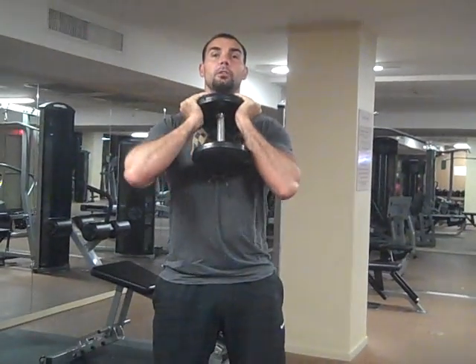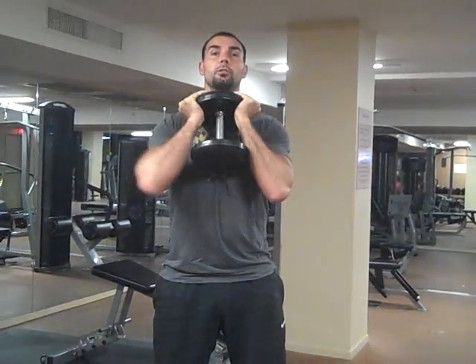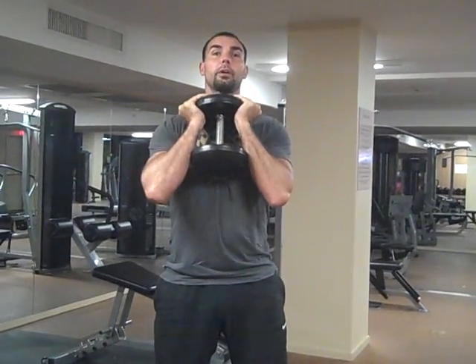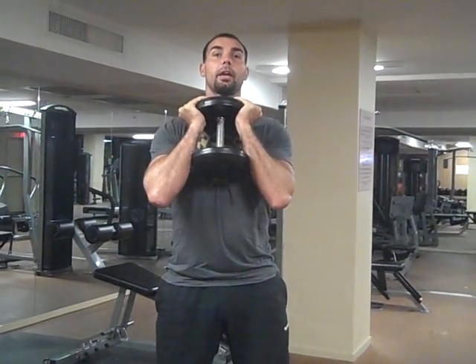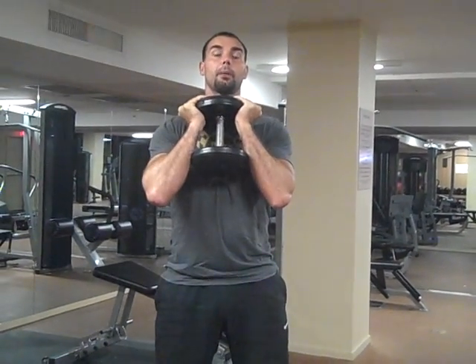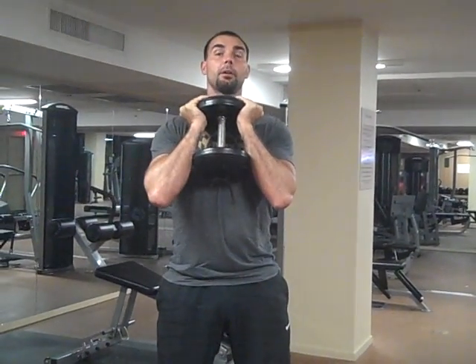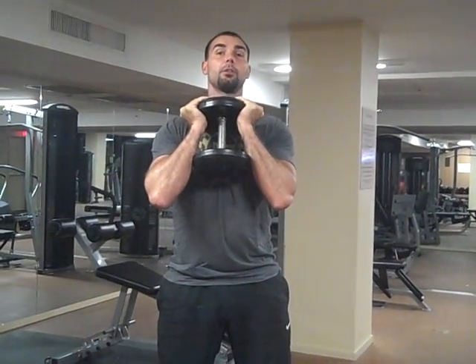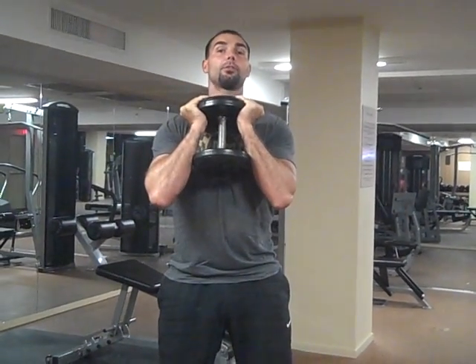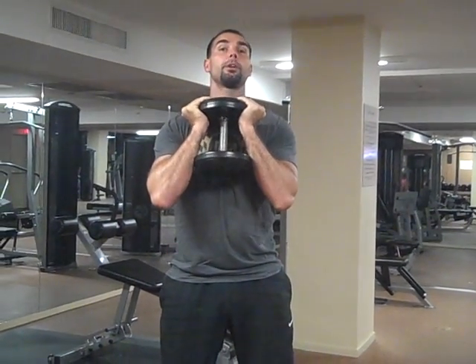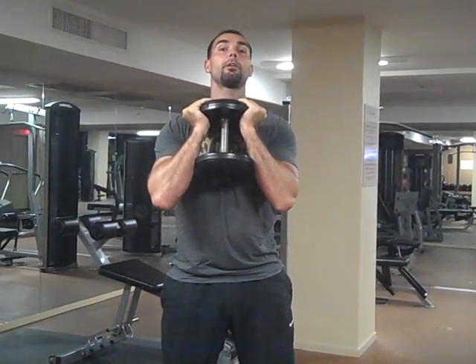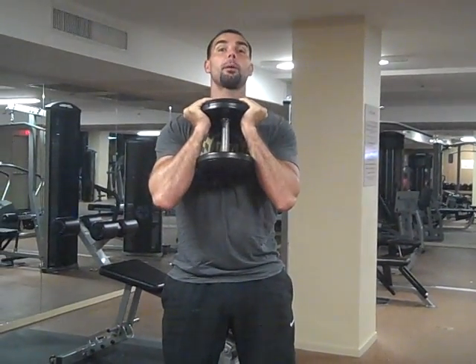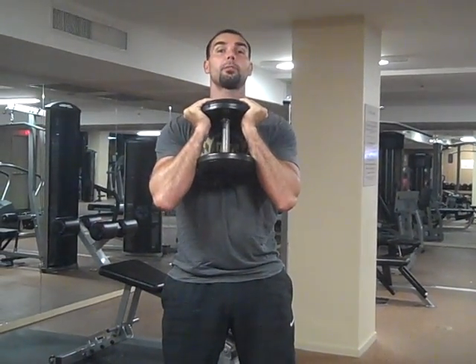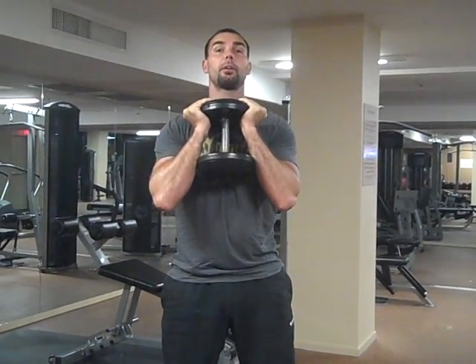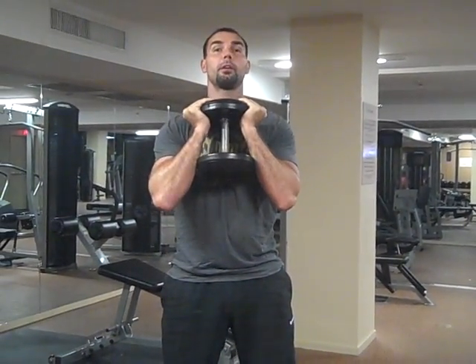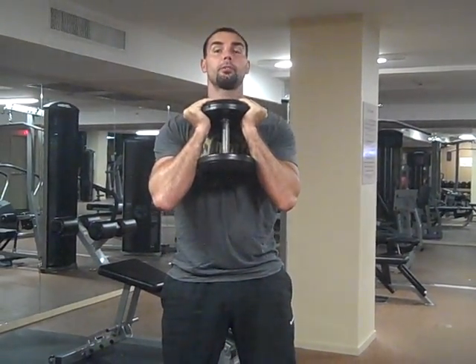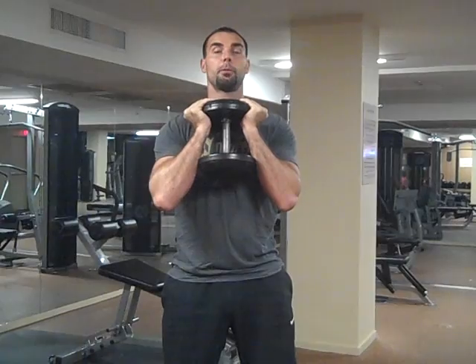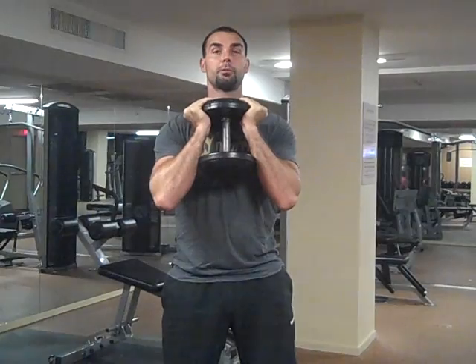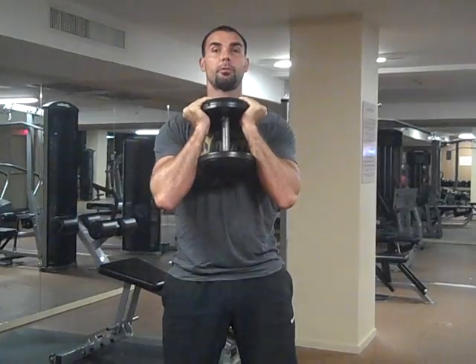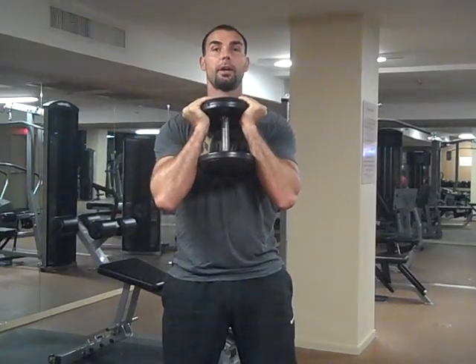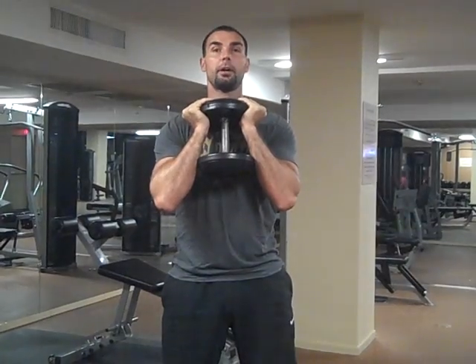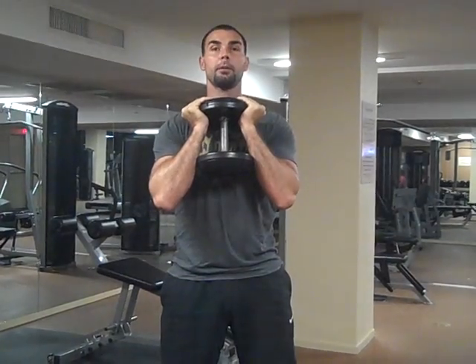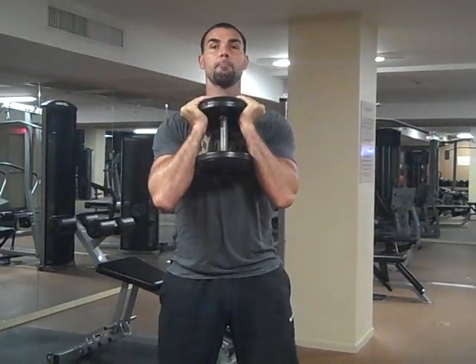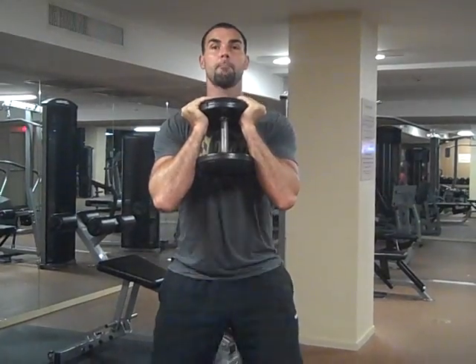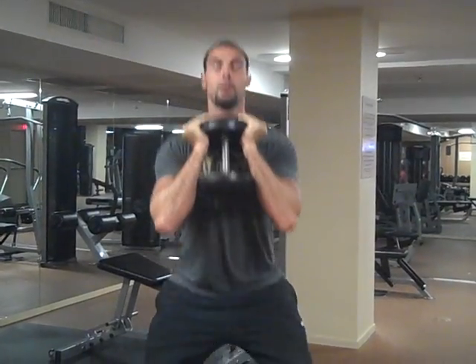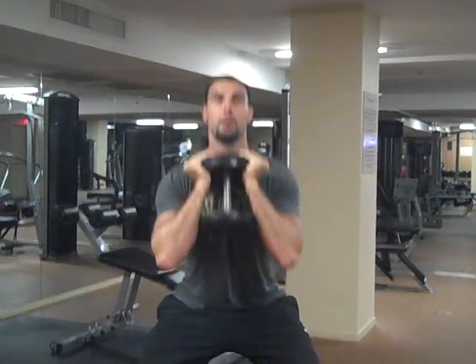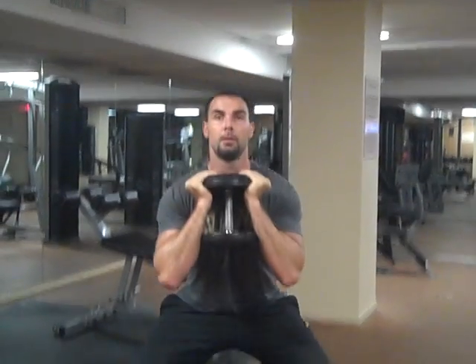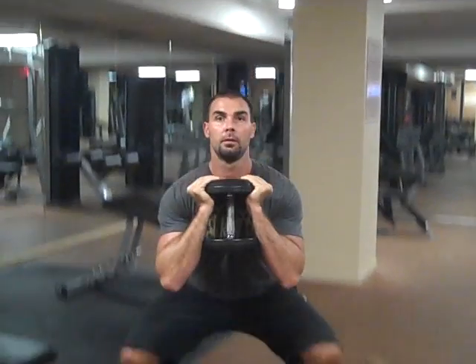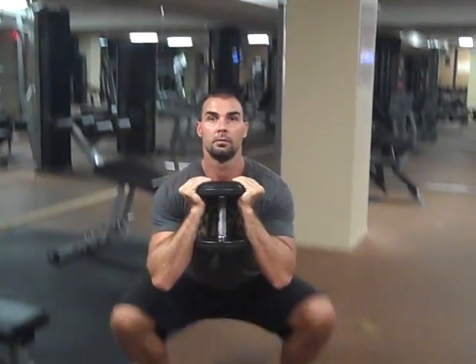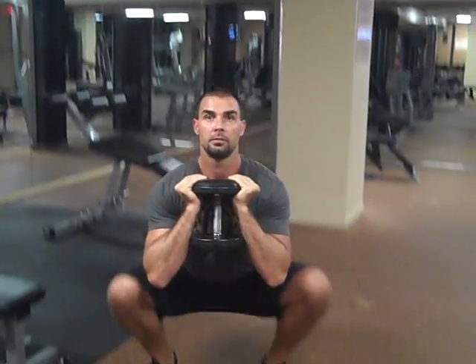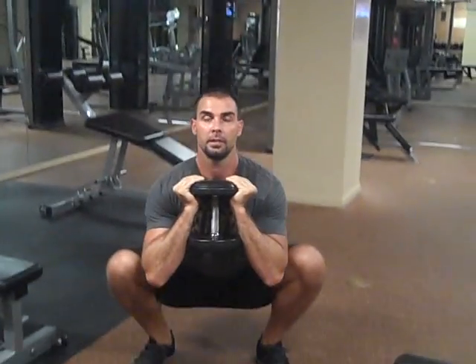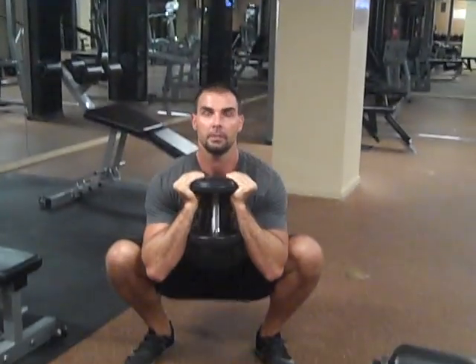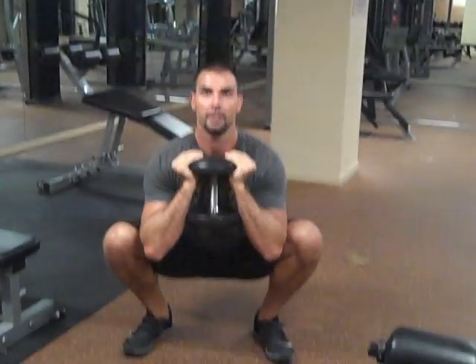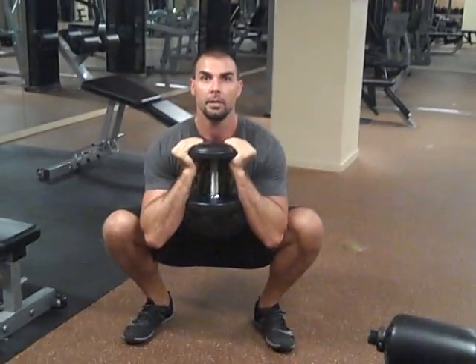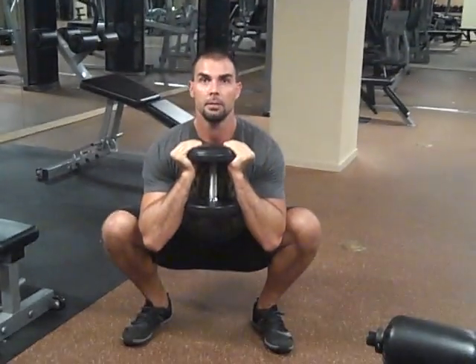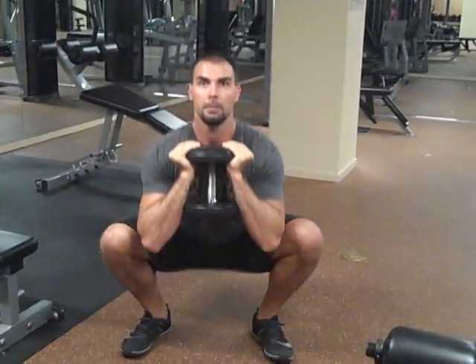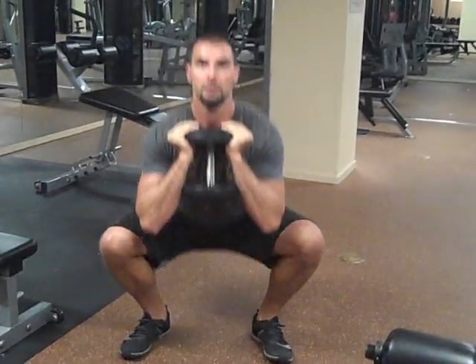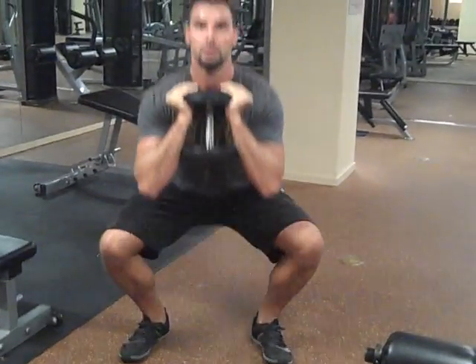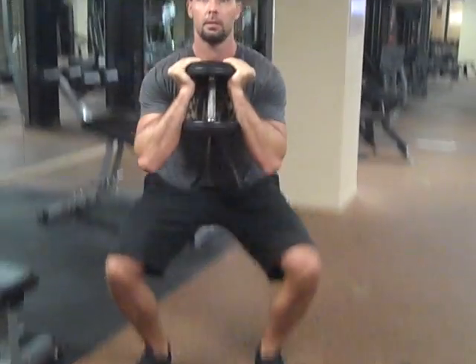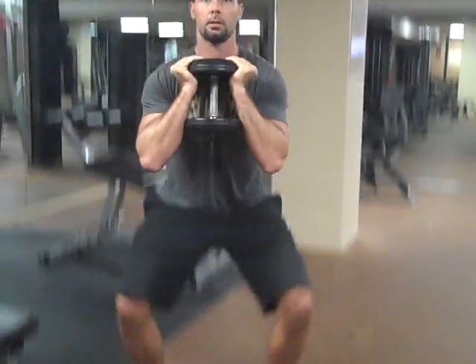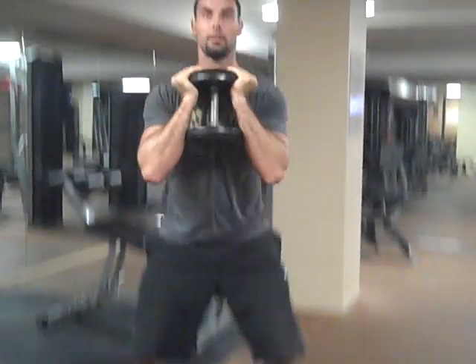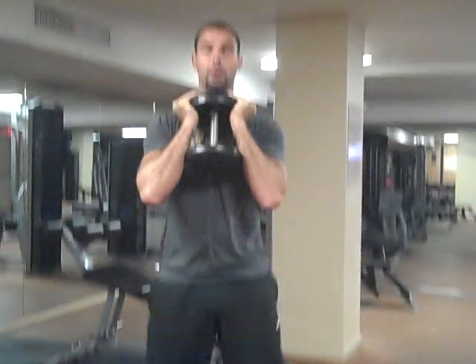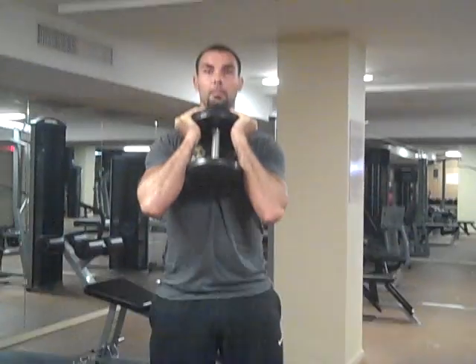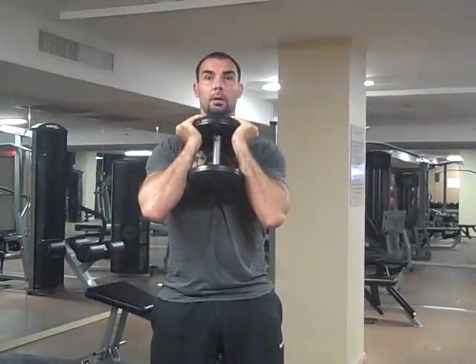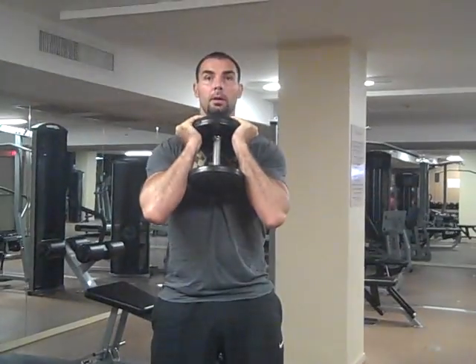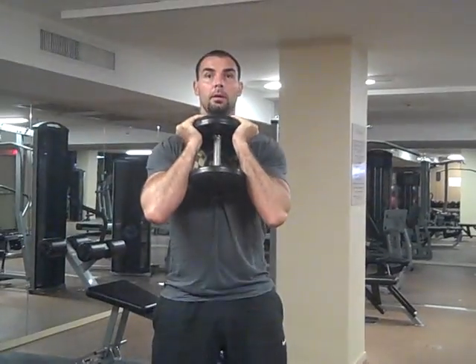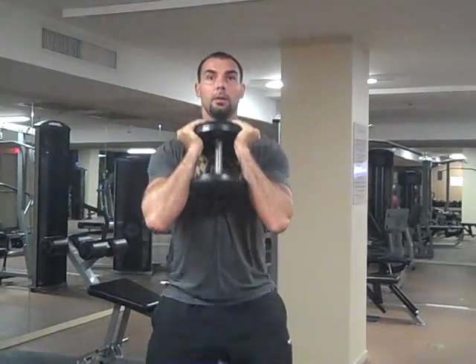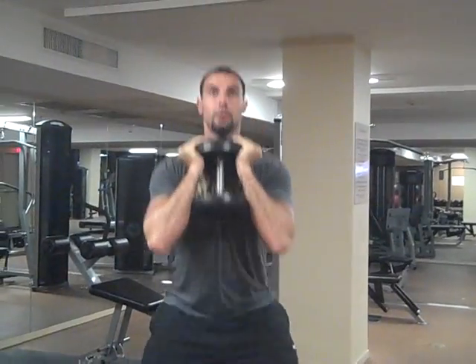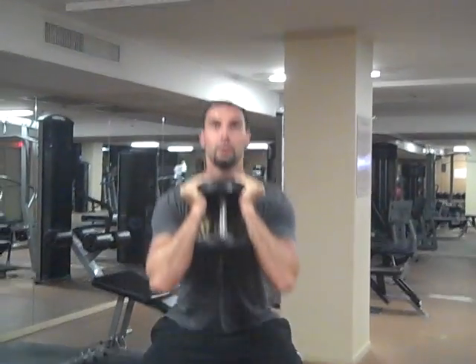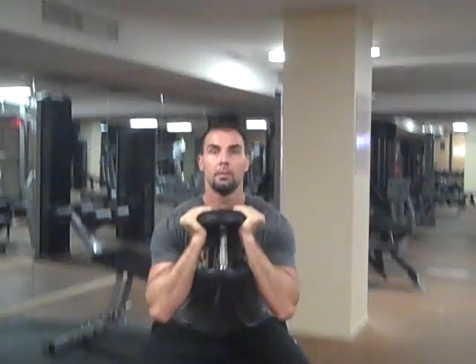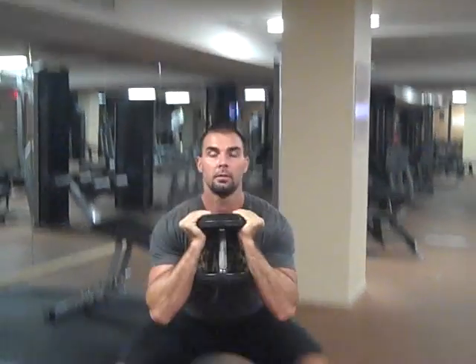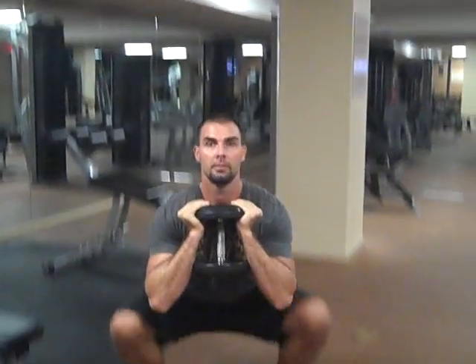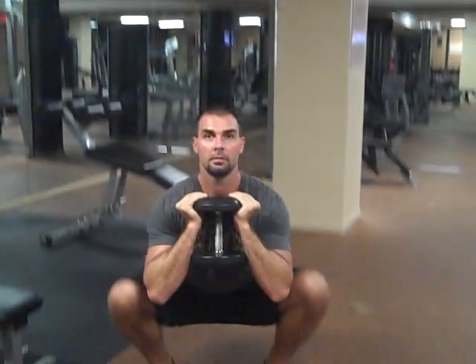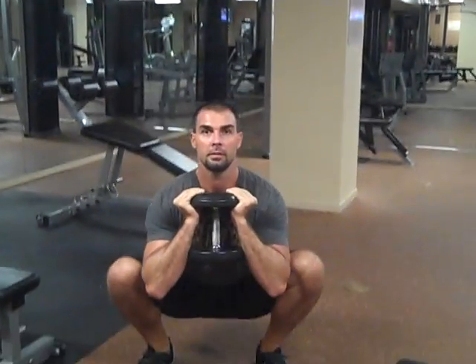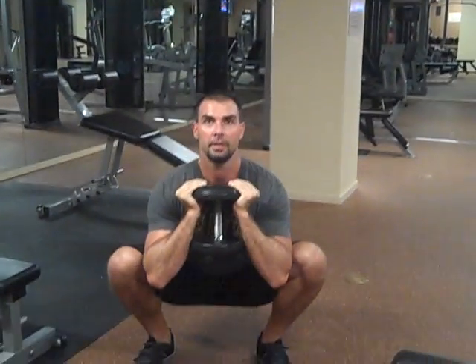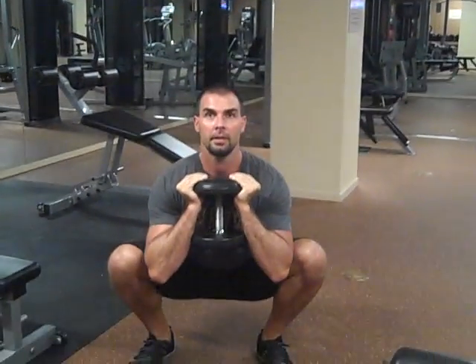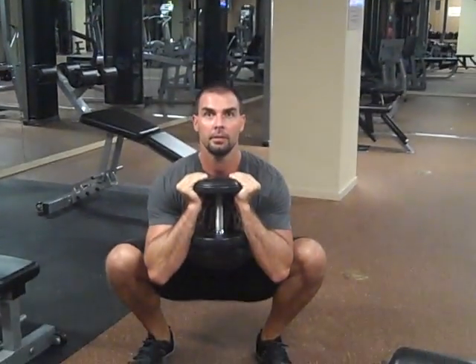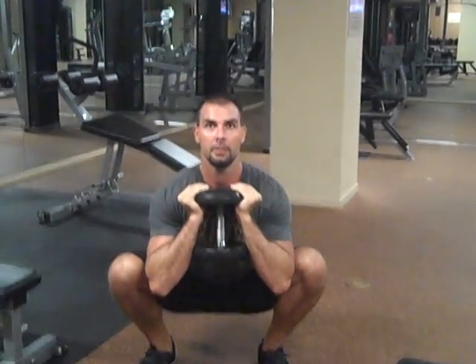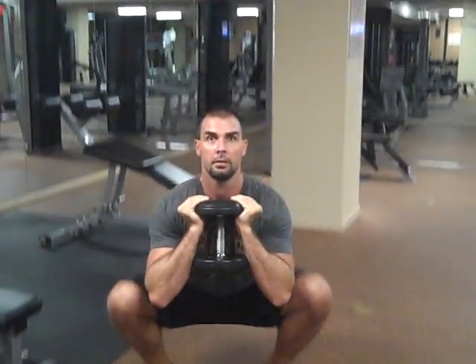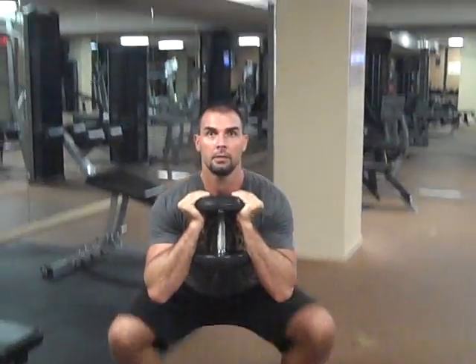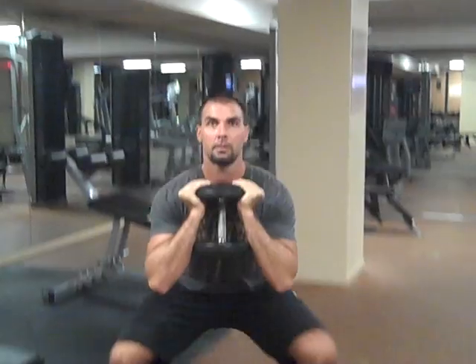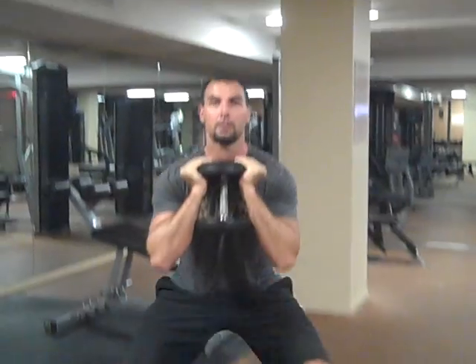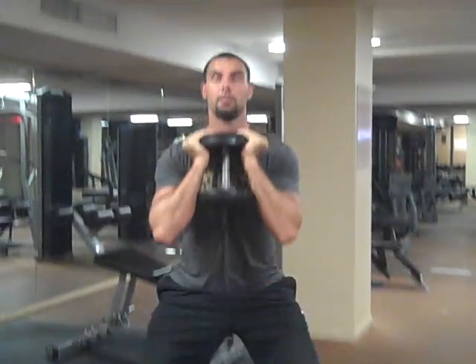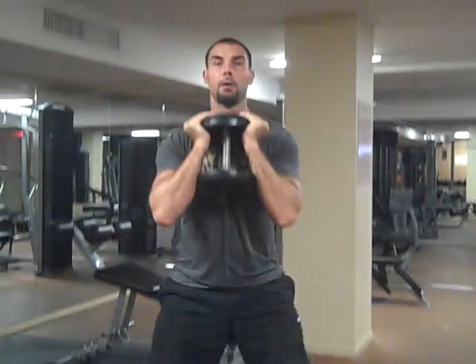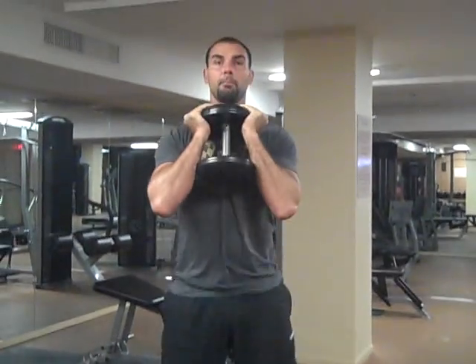I'm going to do three reps from straight on. Sink down, come up. Sink down, come up.